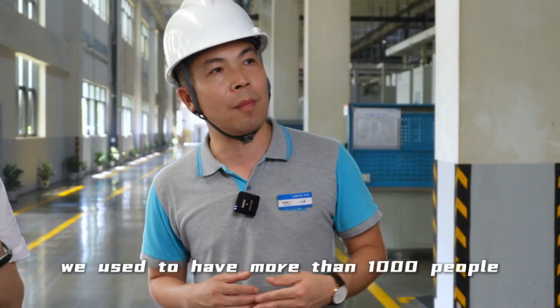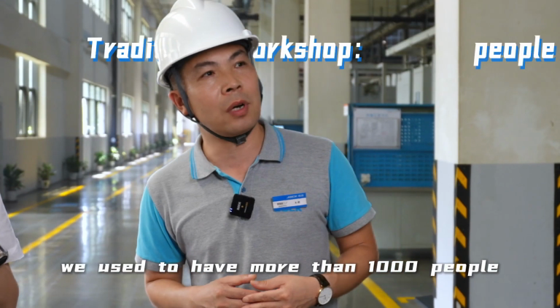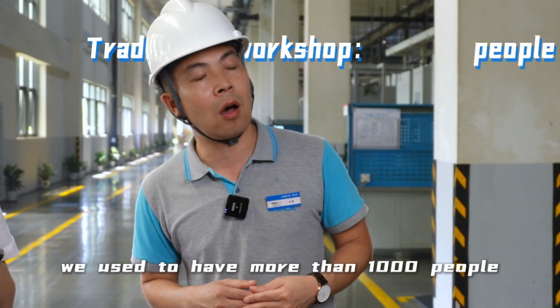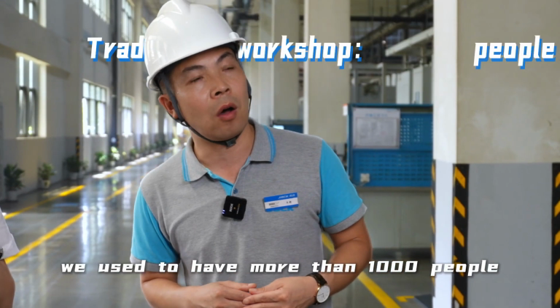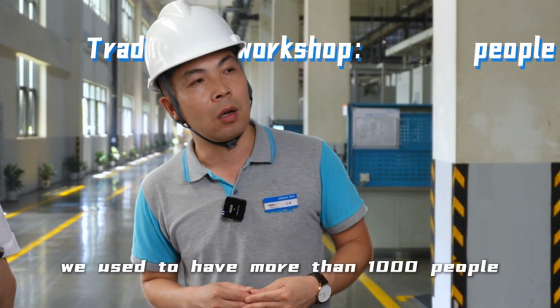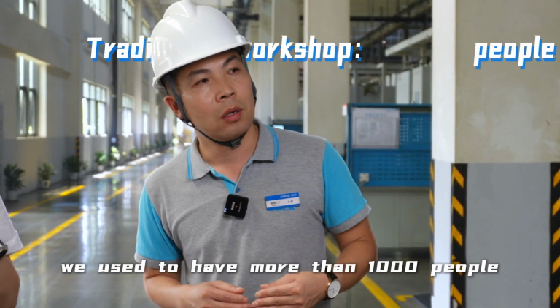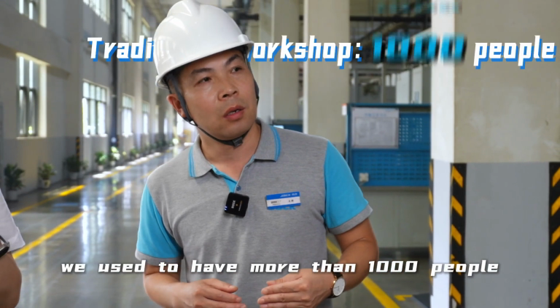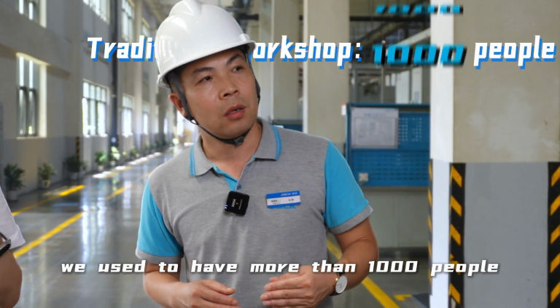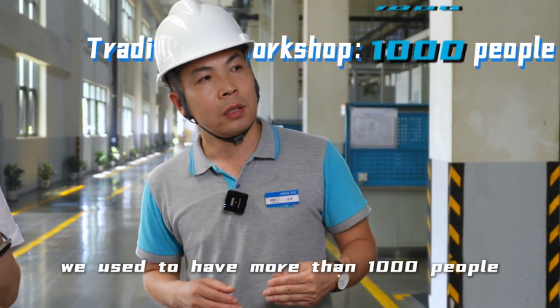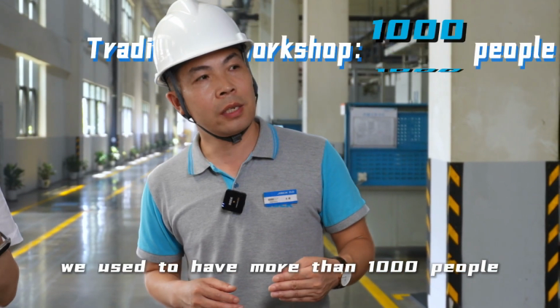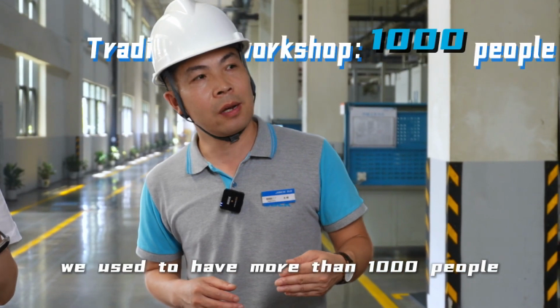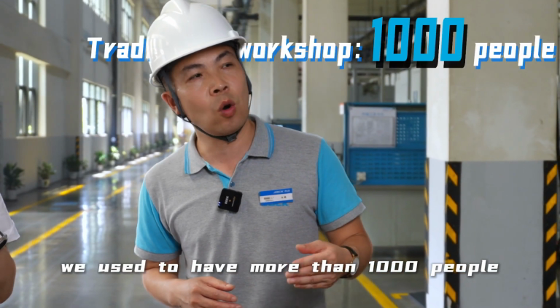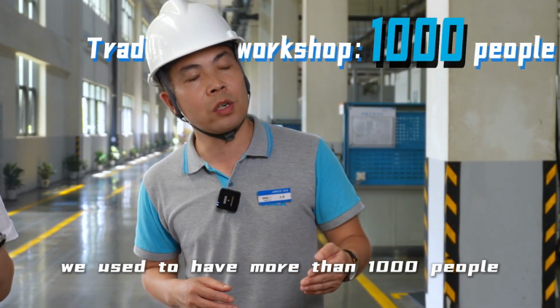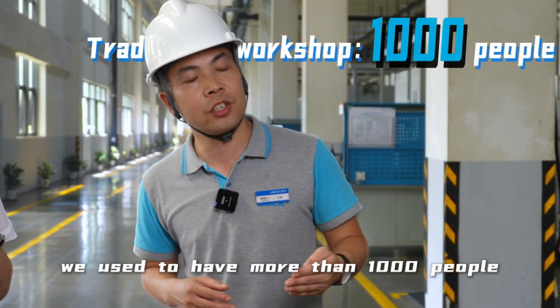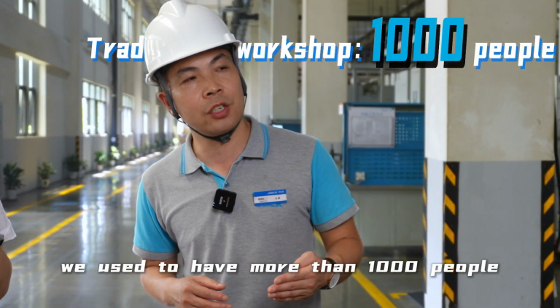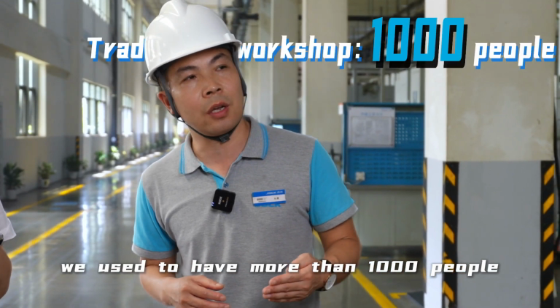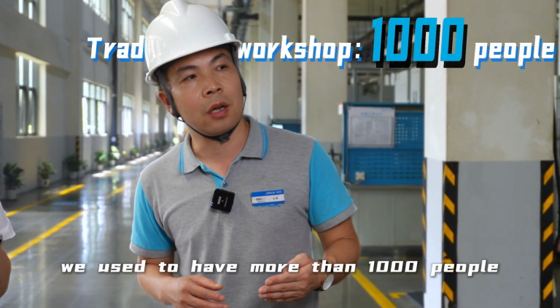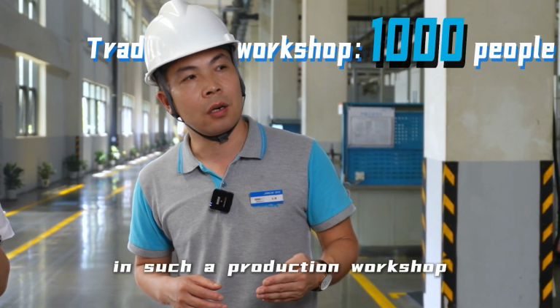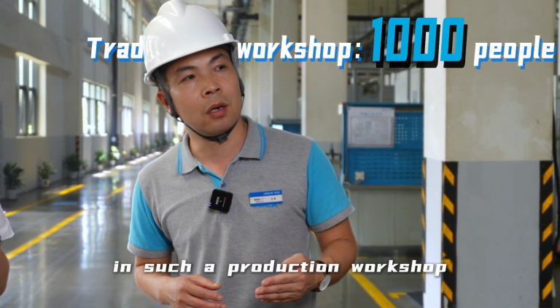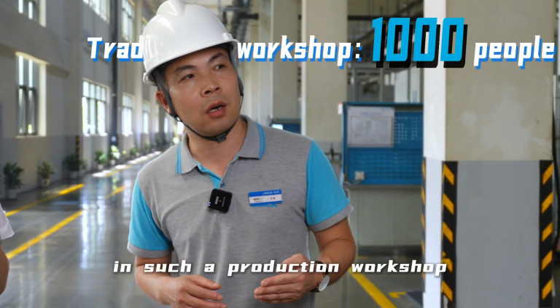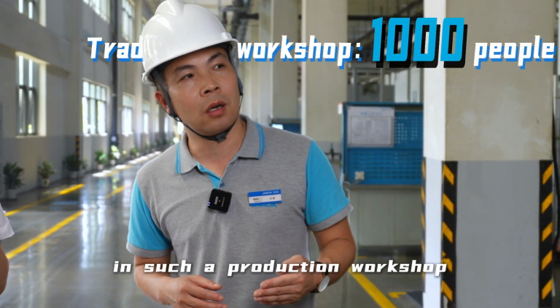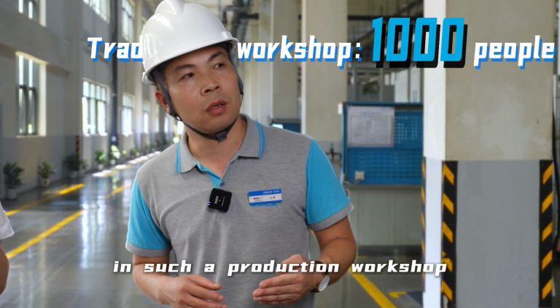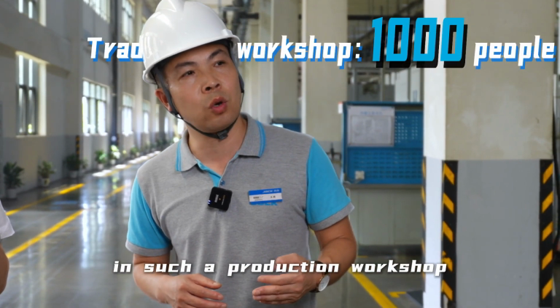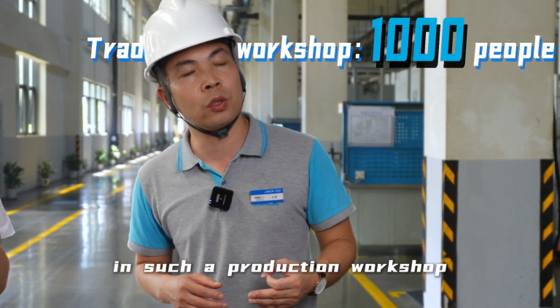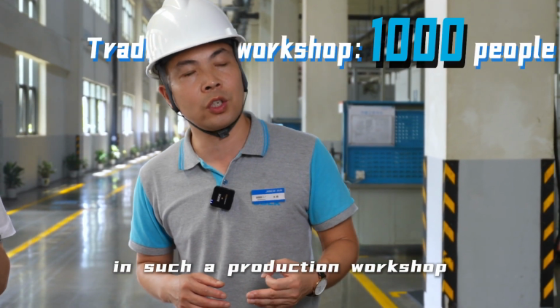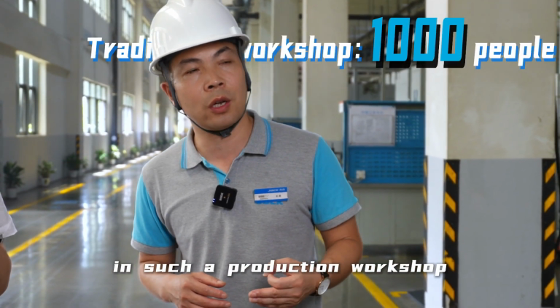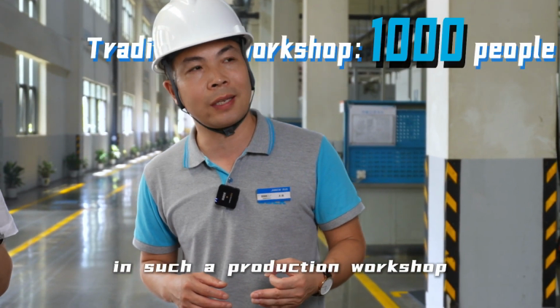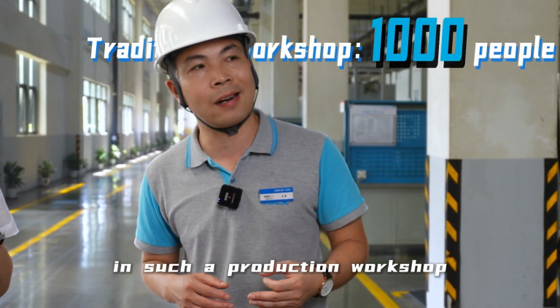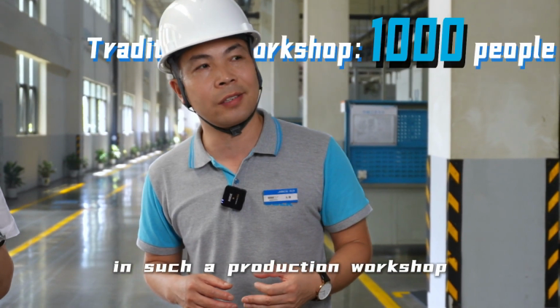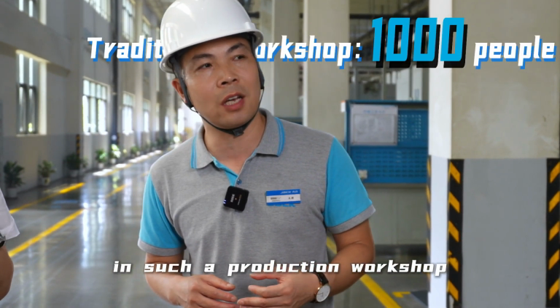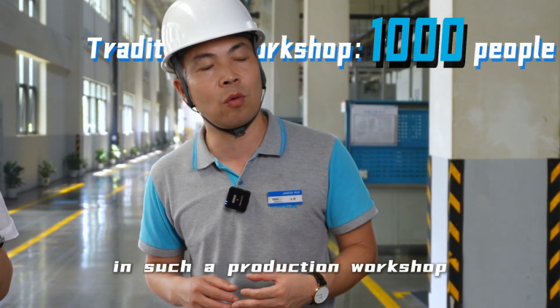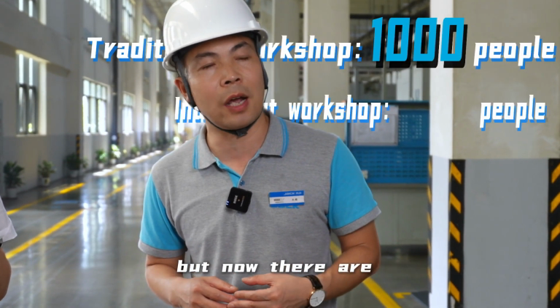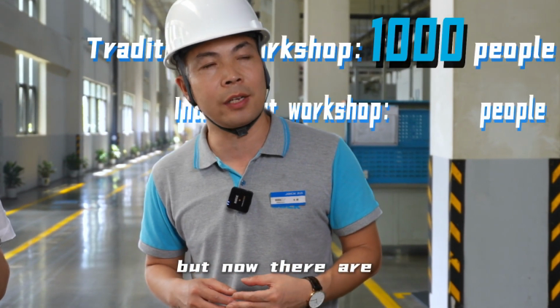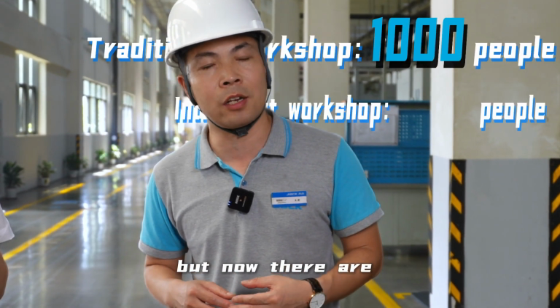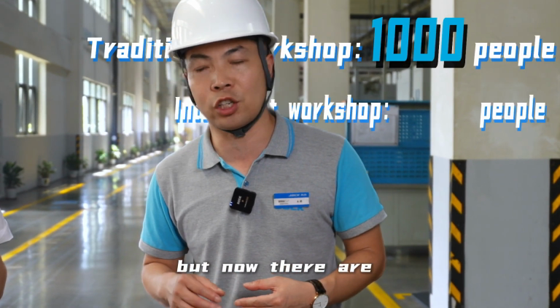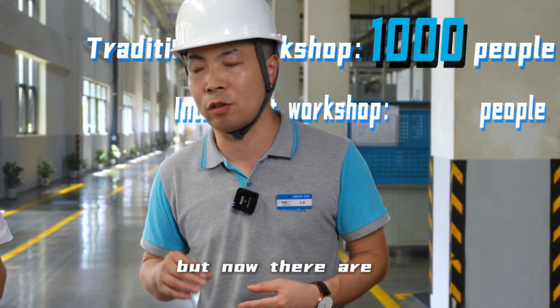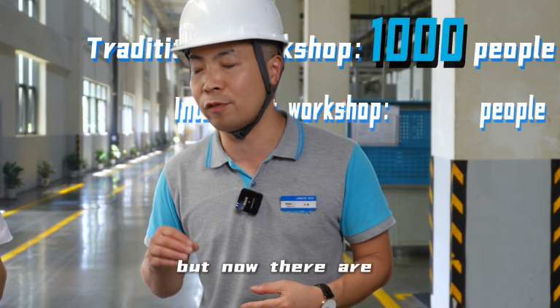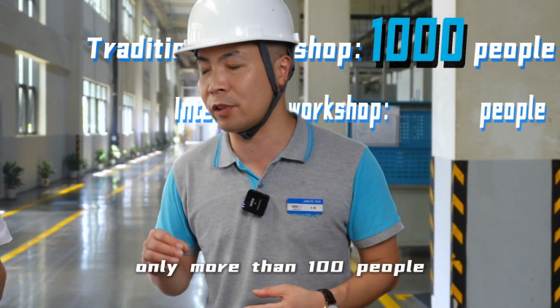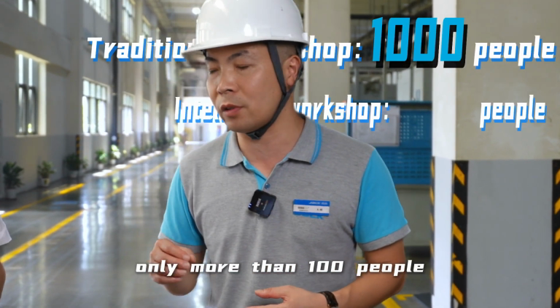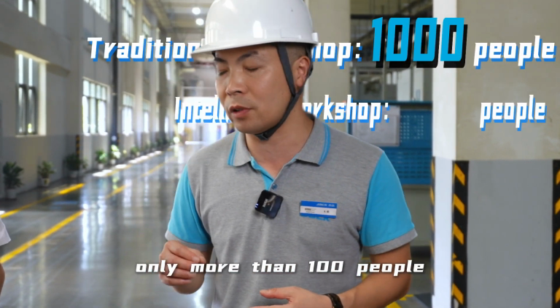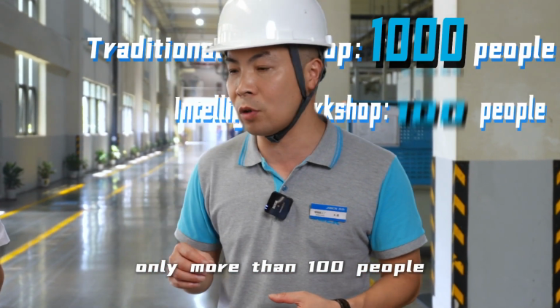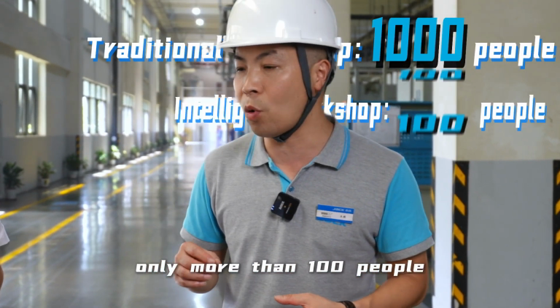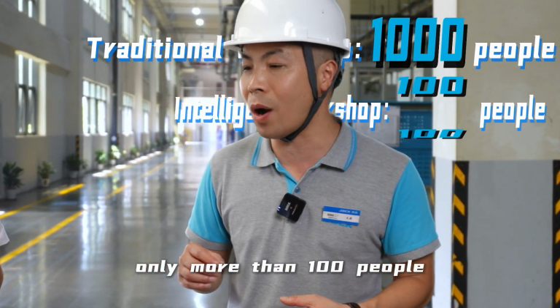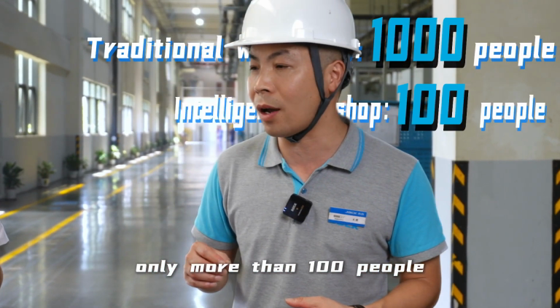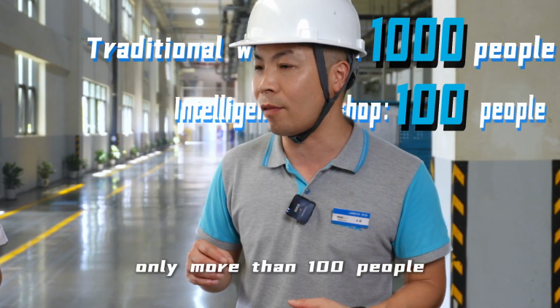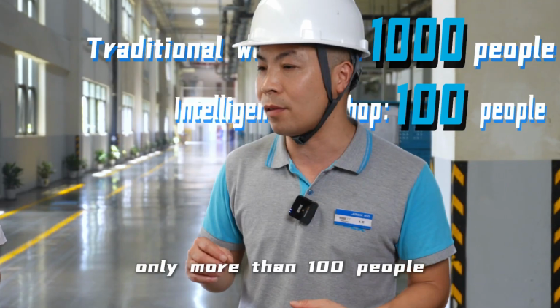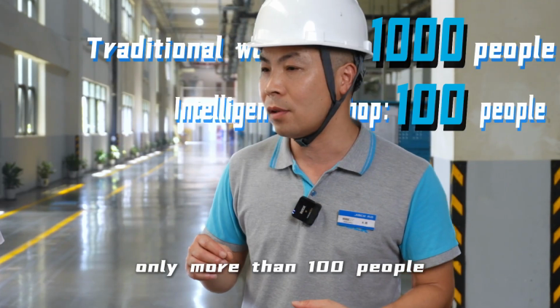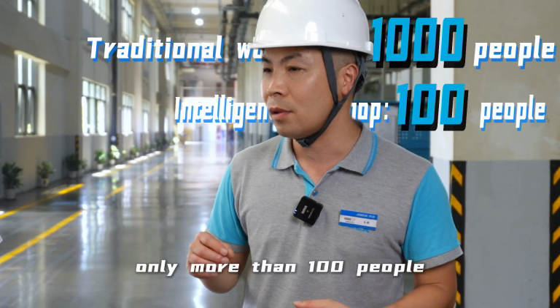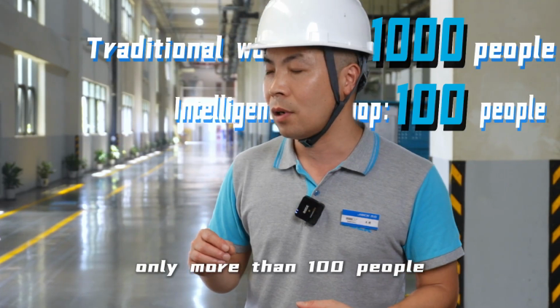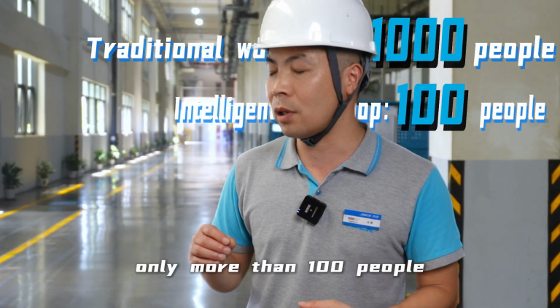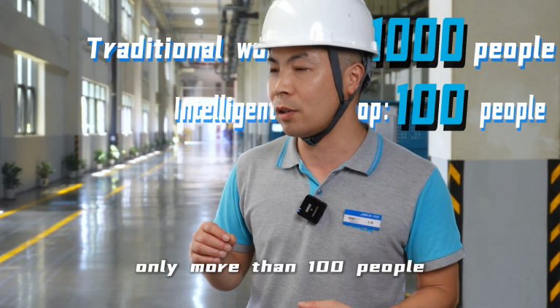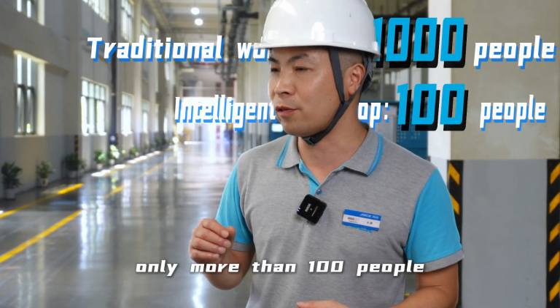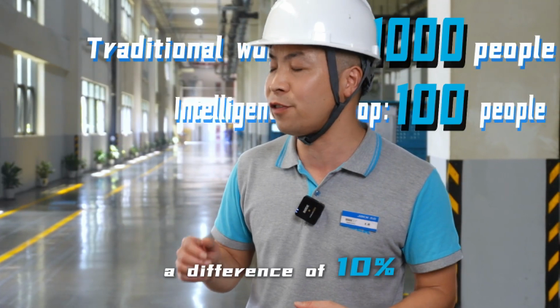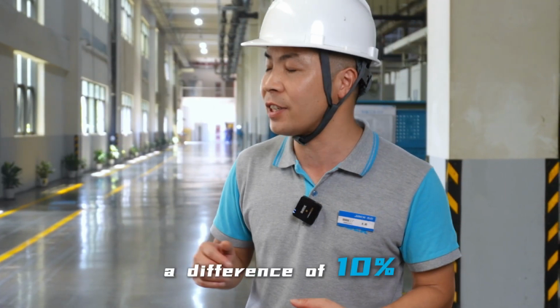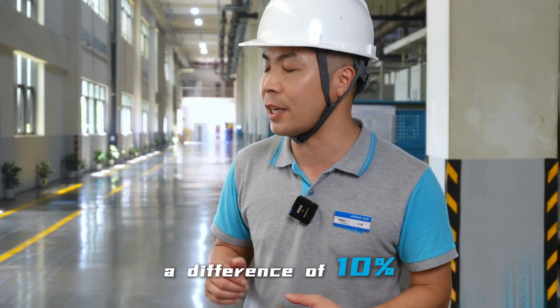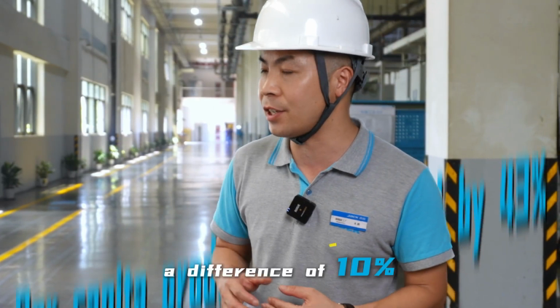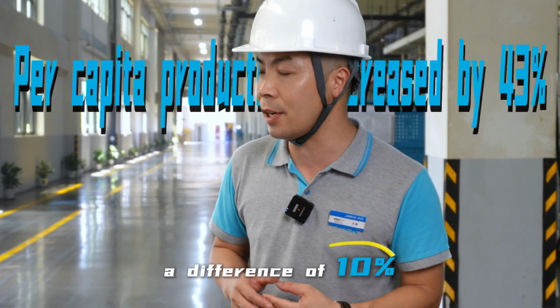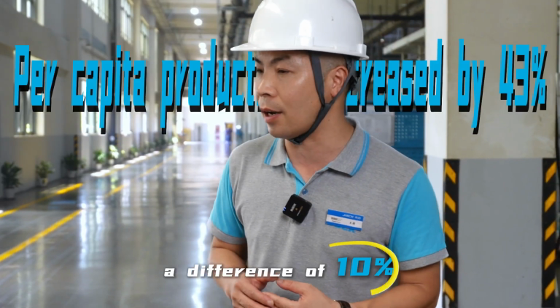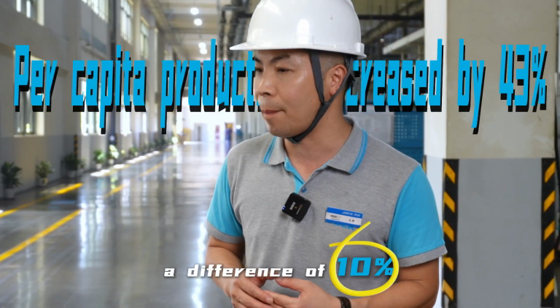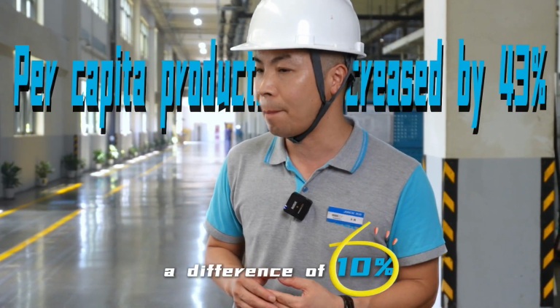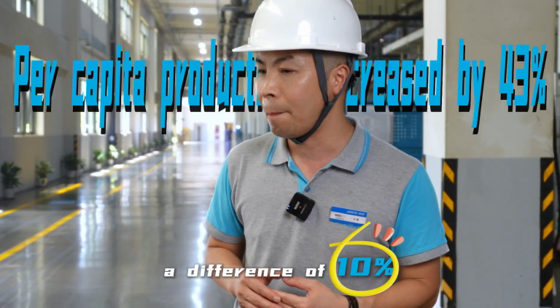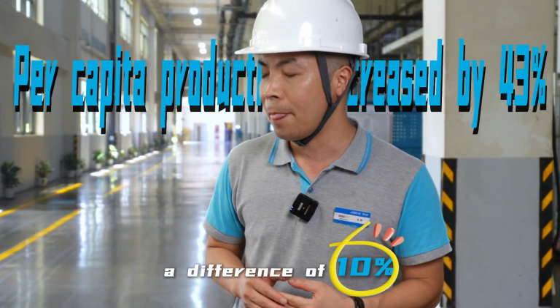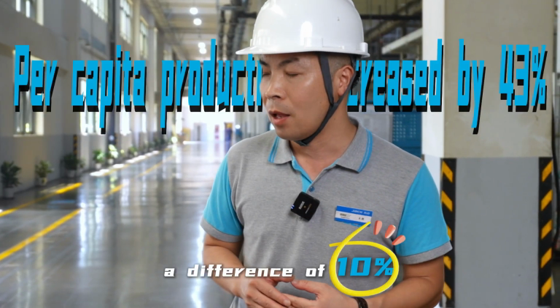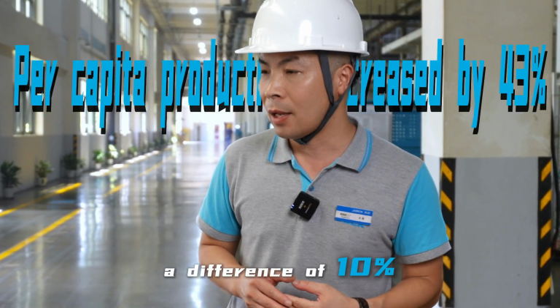We used to have more than 1,000 people in such a production workshop, but now there are only more than 100 people — a difference of 10 times.